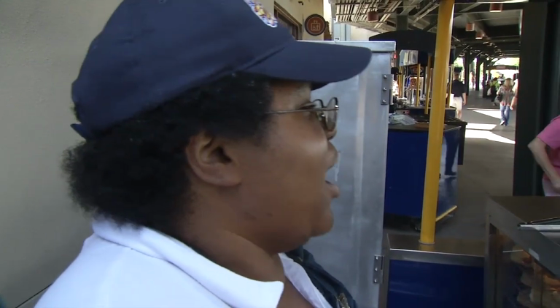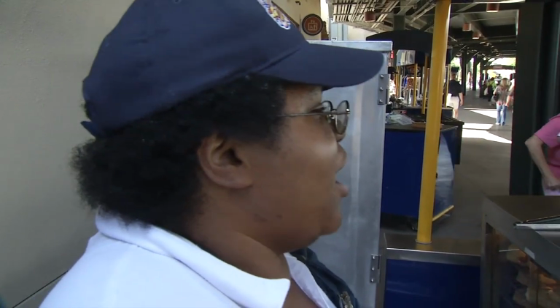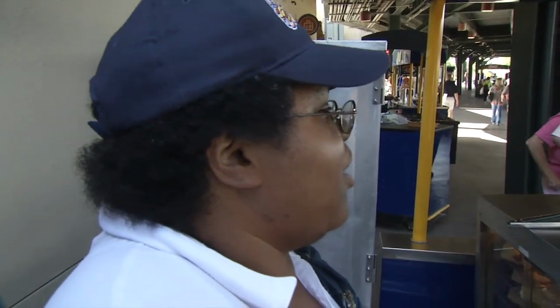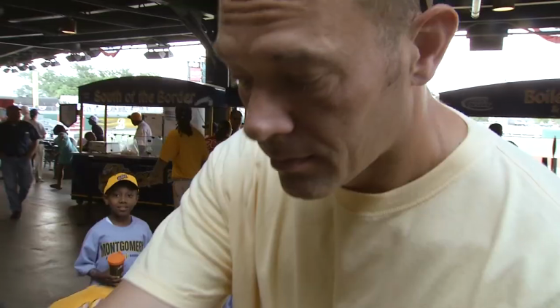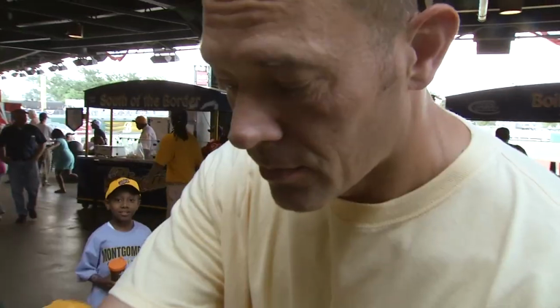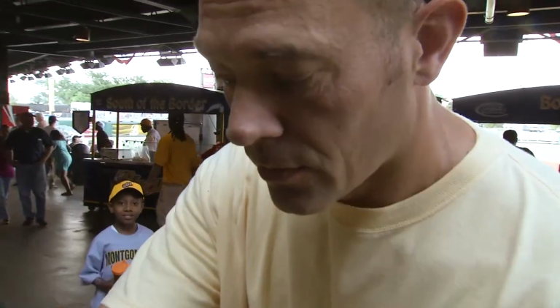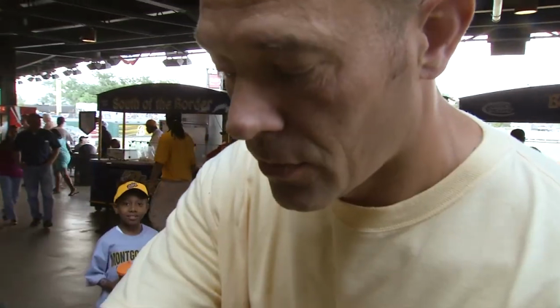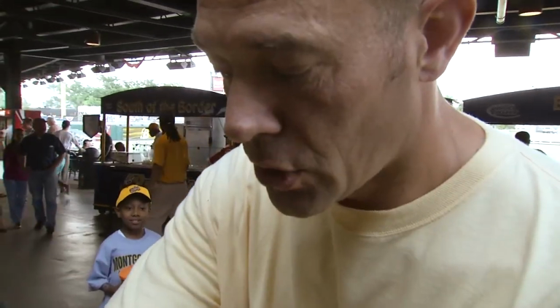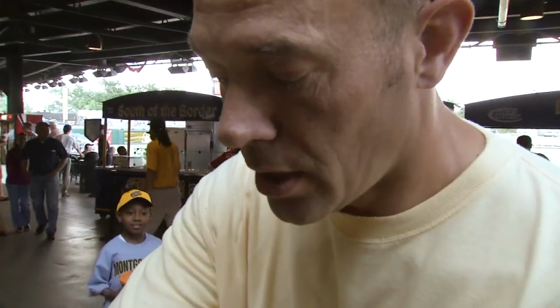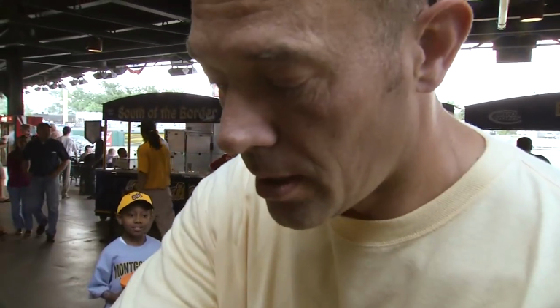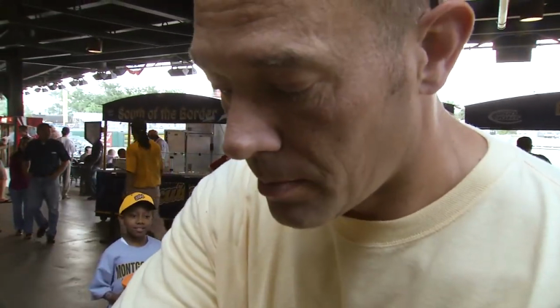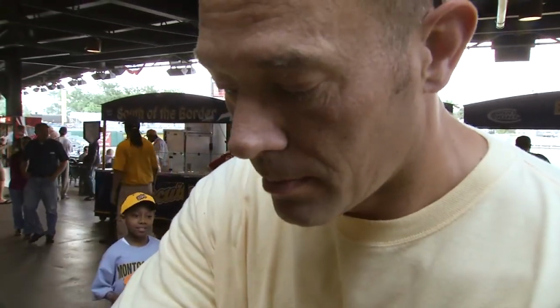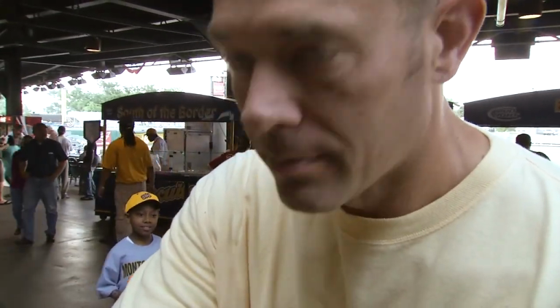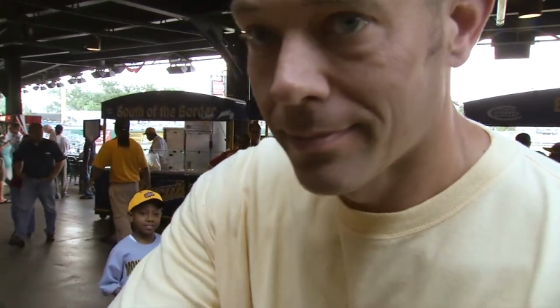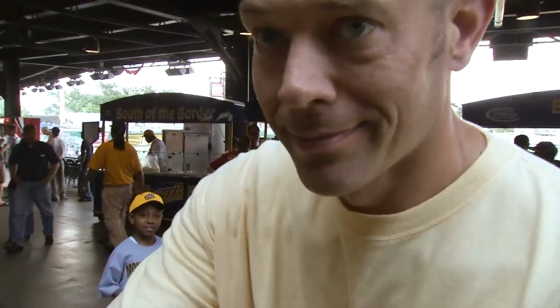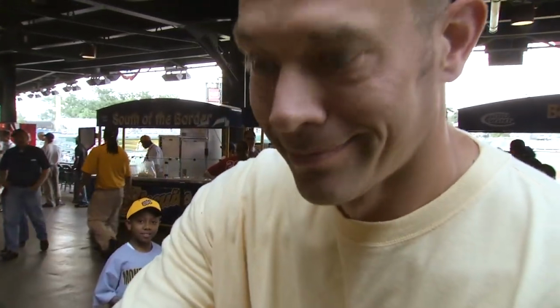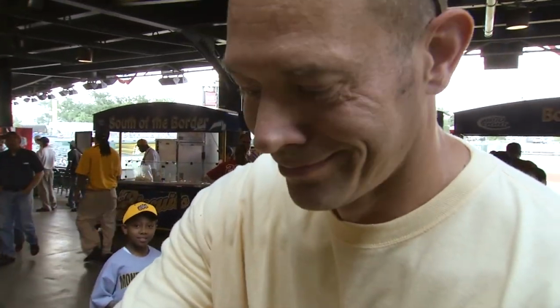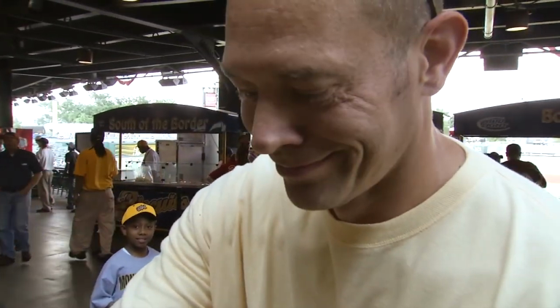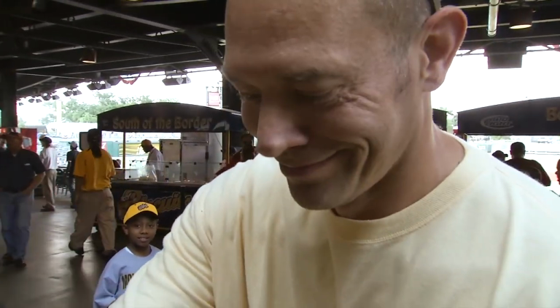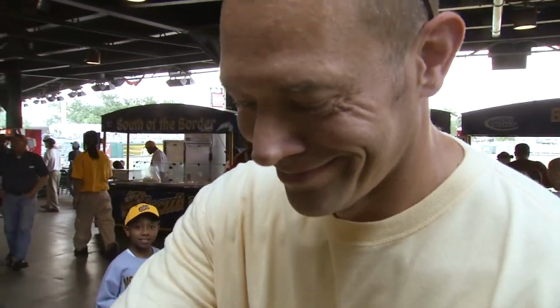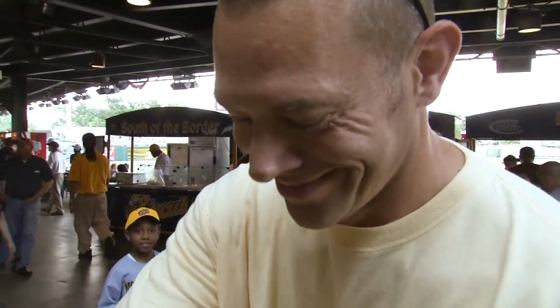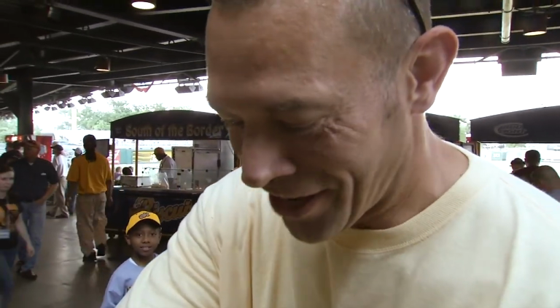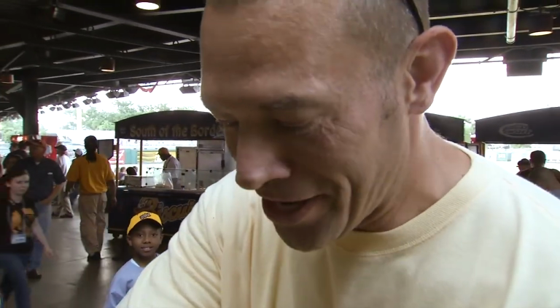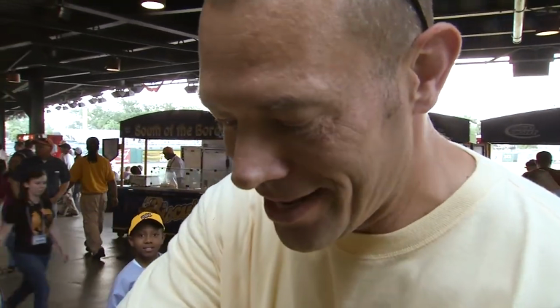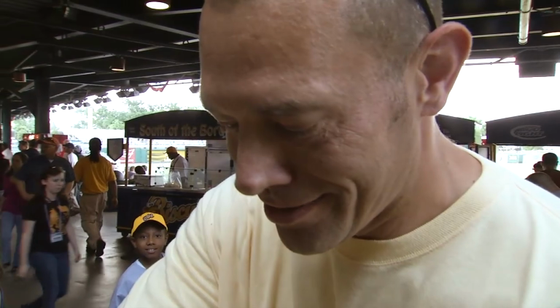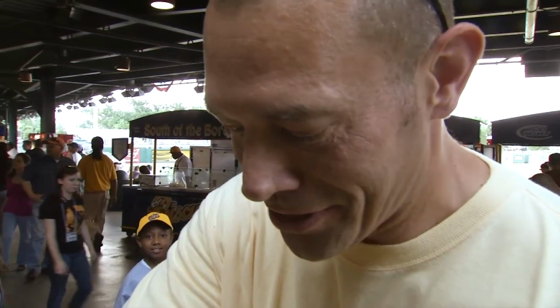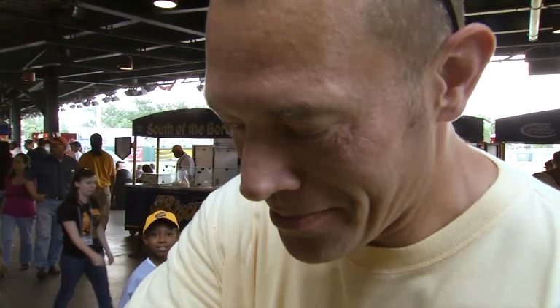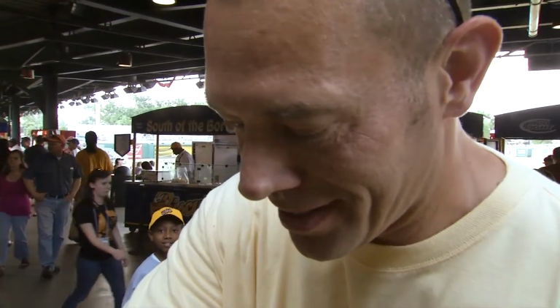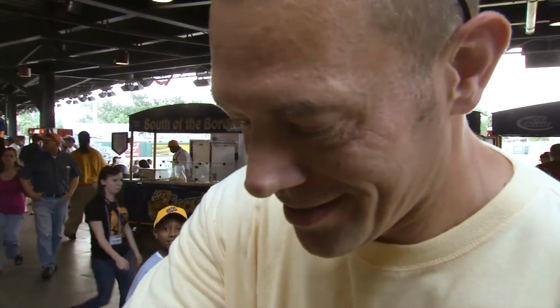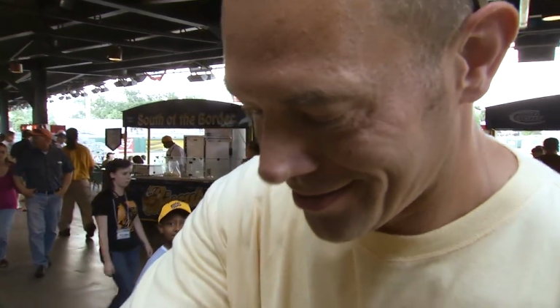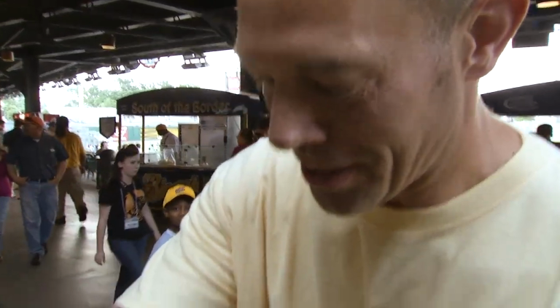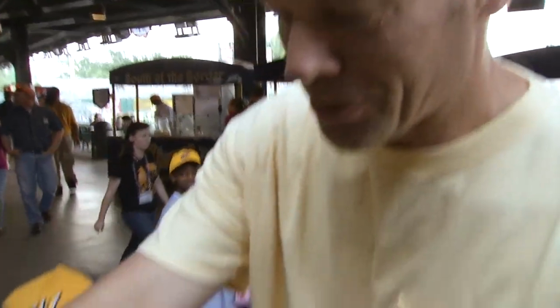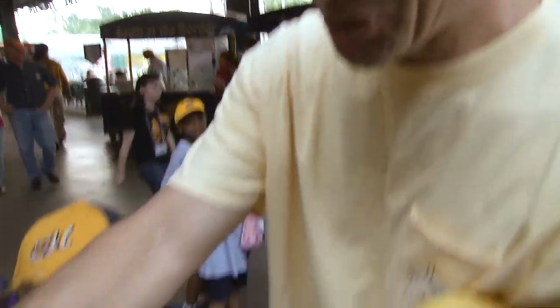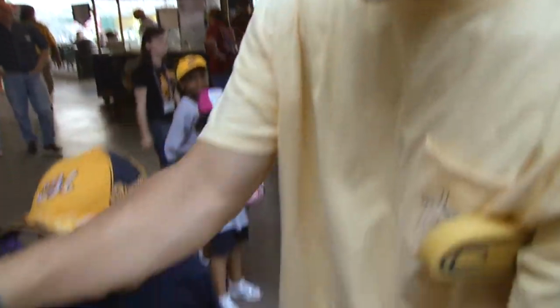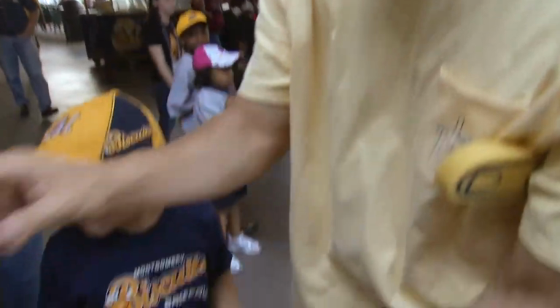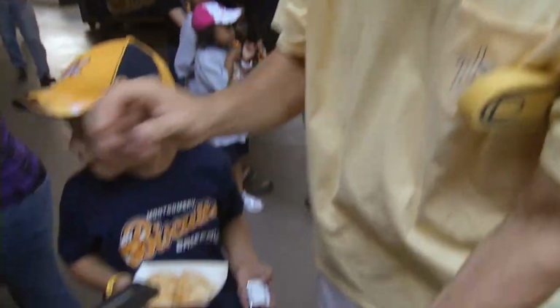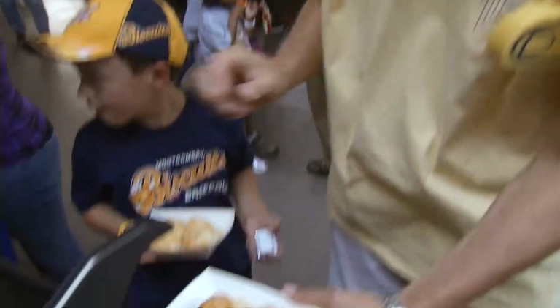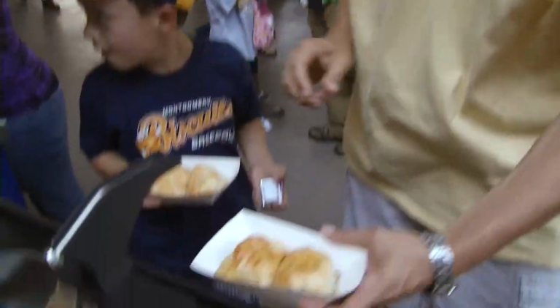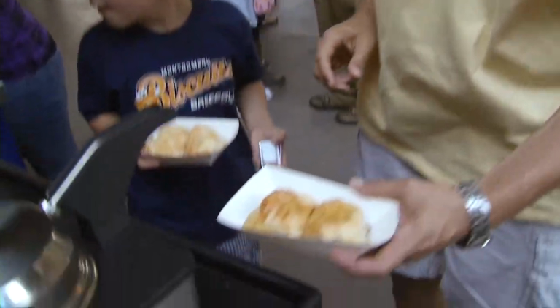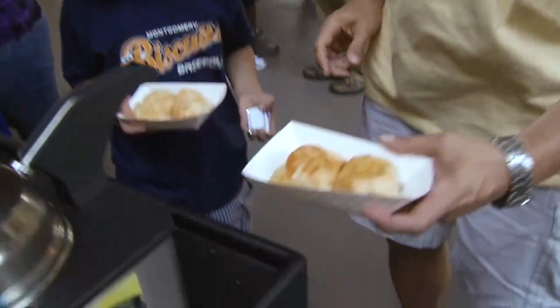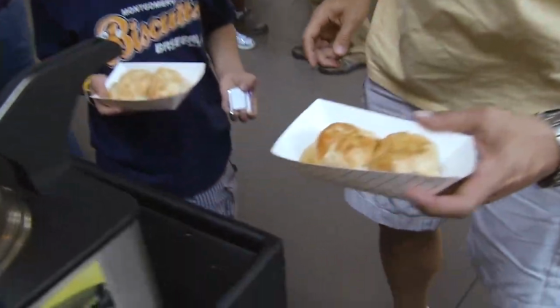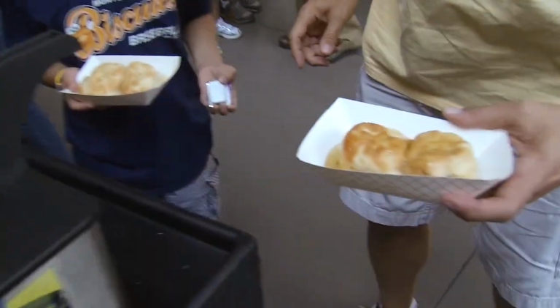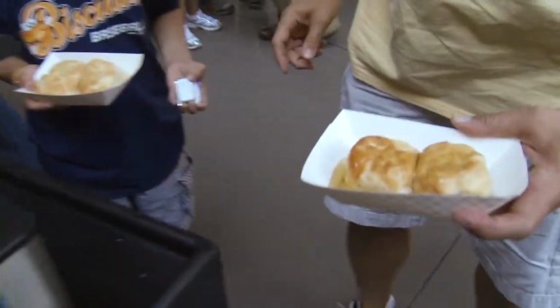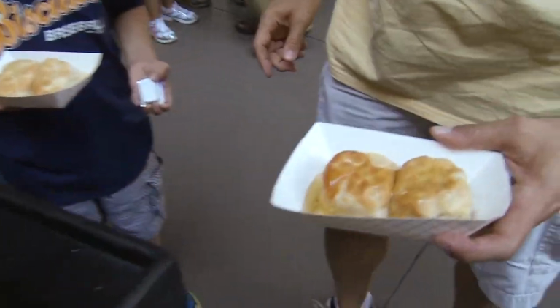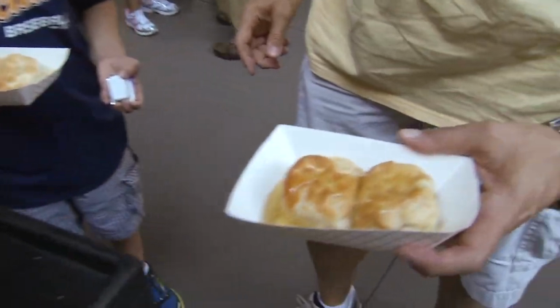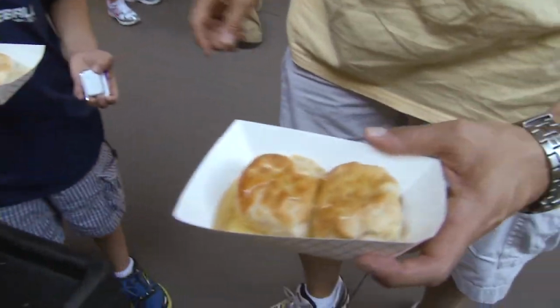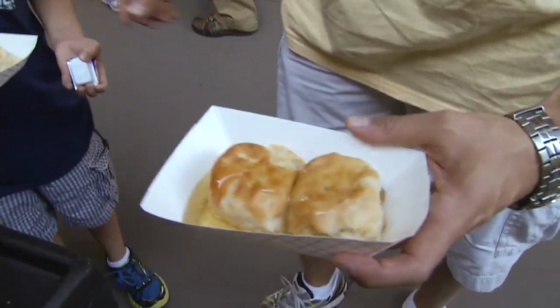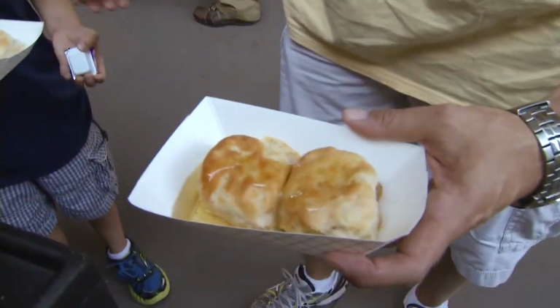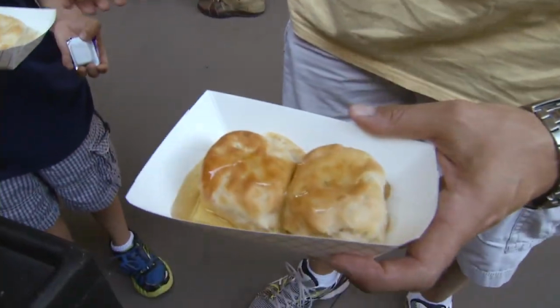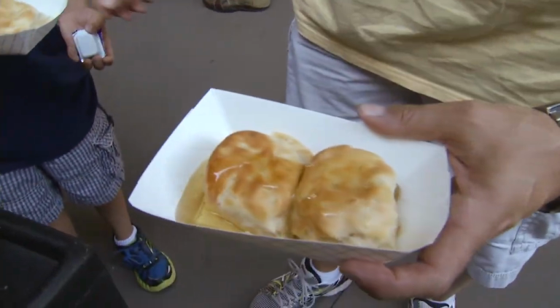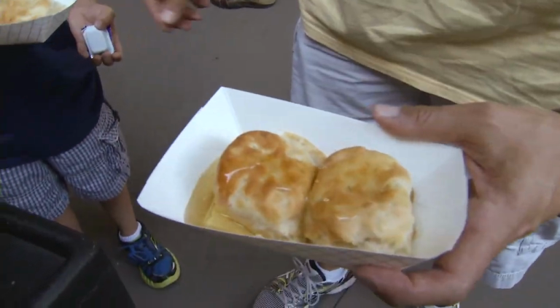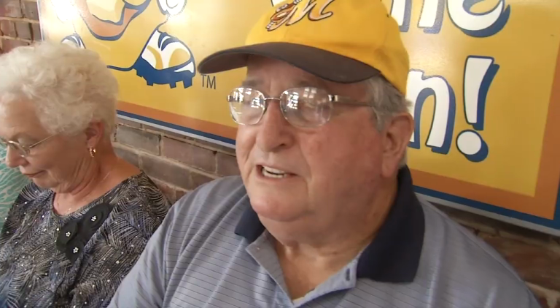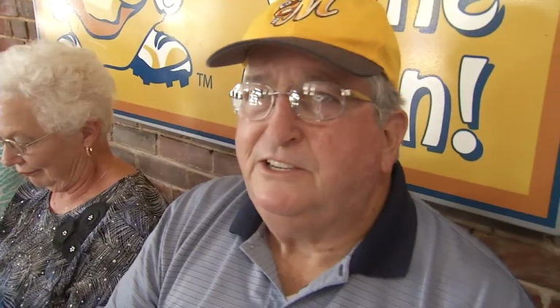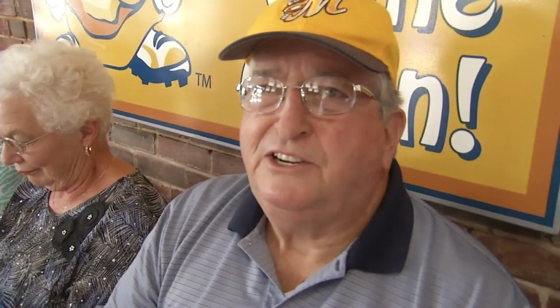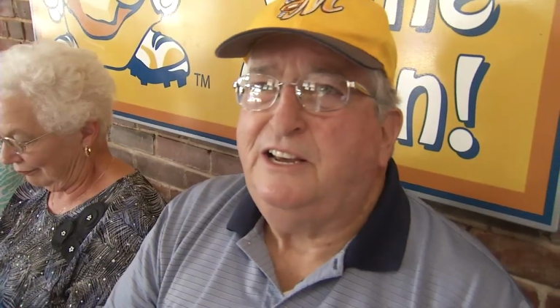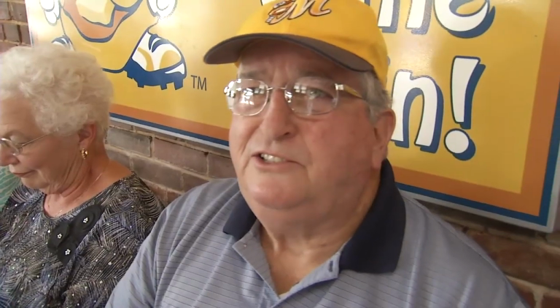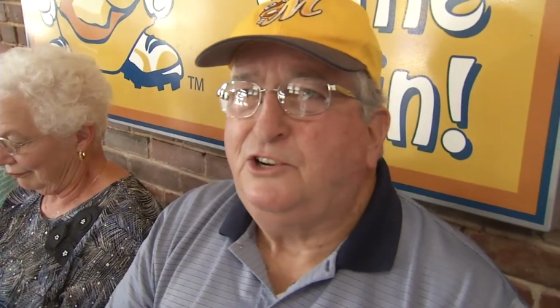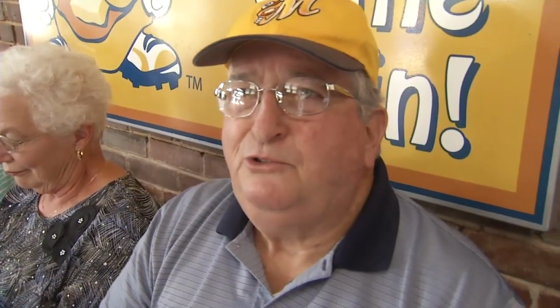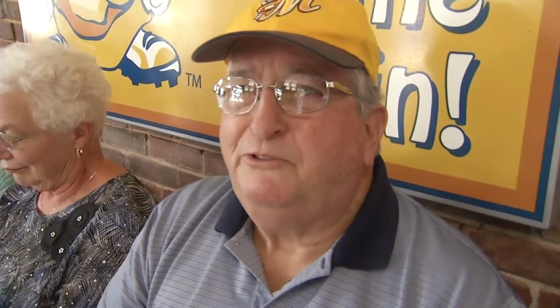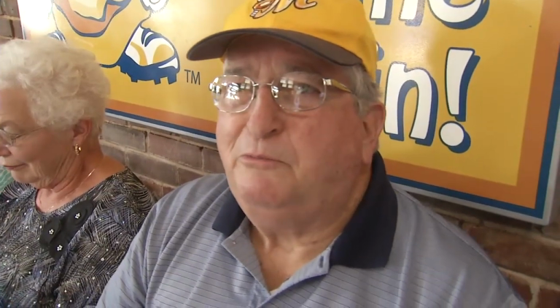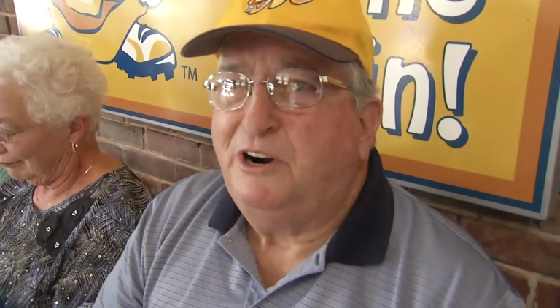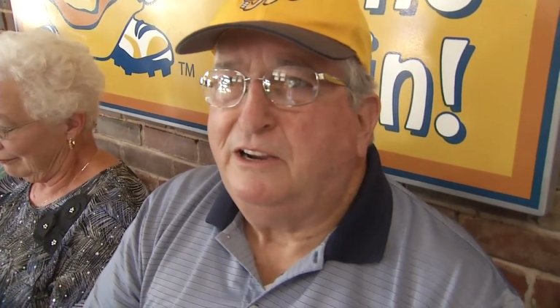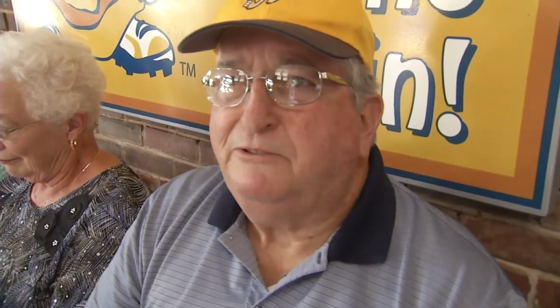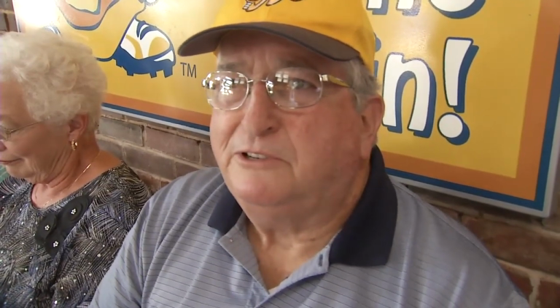Butter up. Syrup. Olive oil. Honey, something sweet. My initial reaction was I just had two for breakfast.